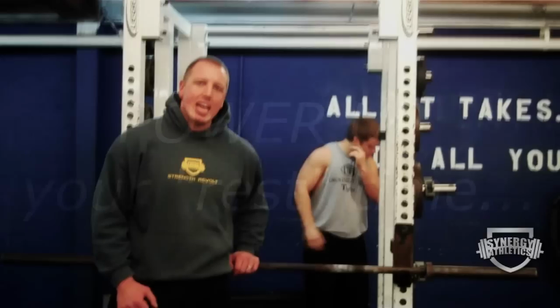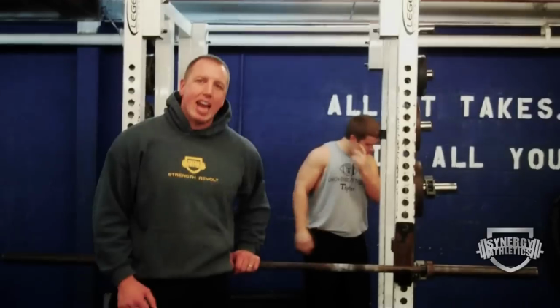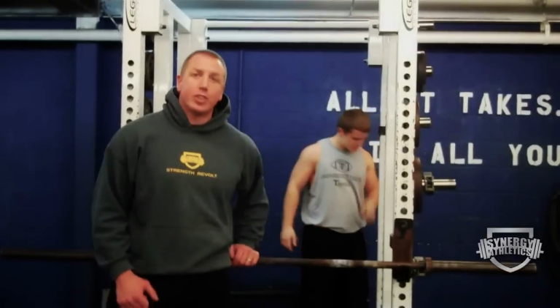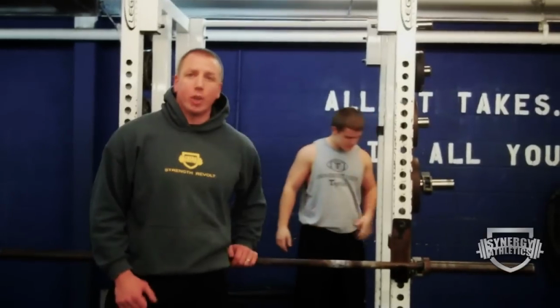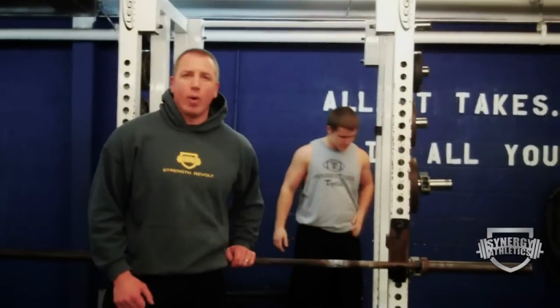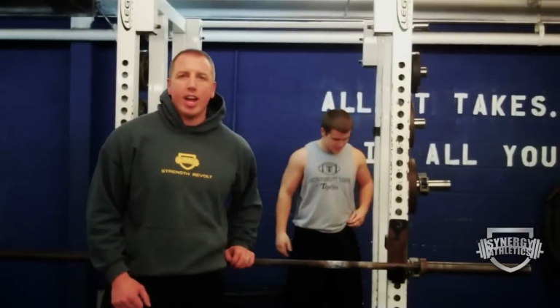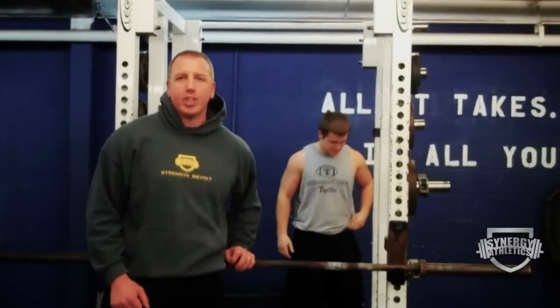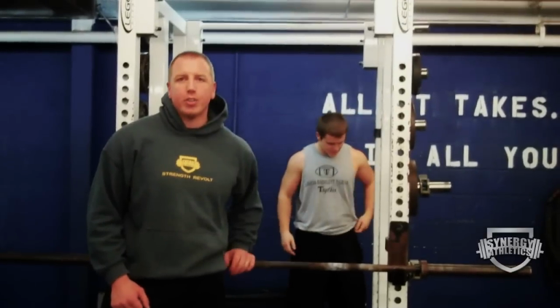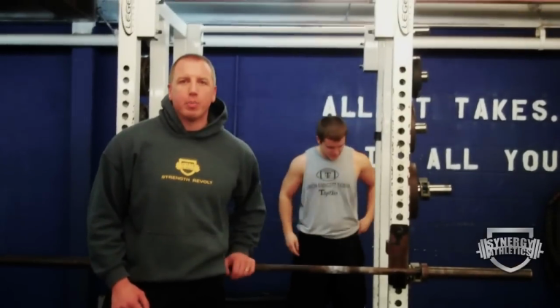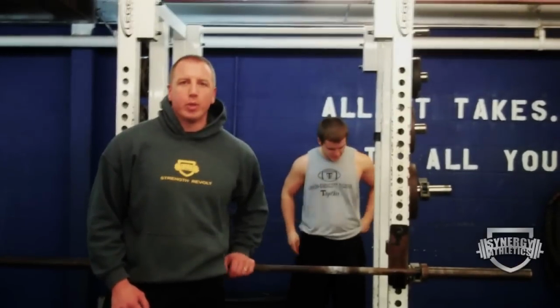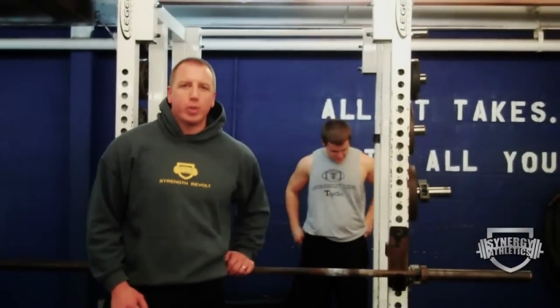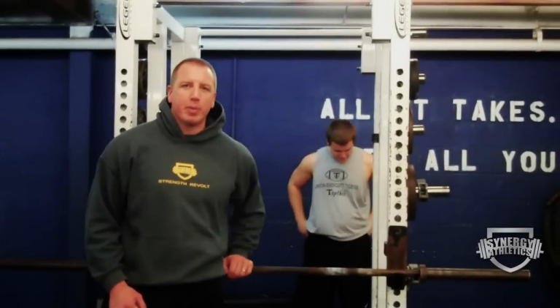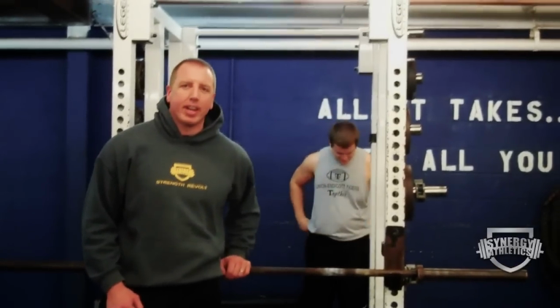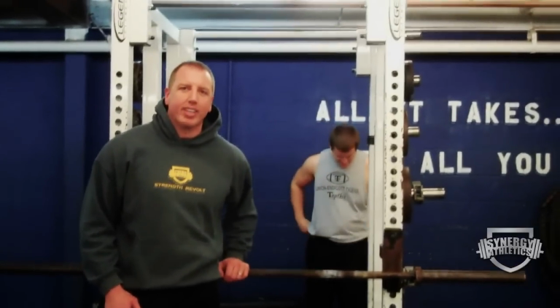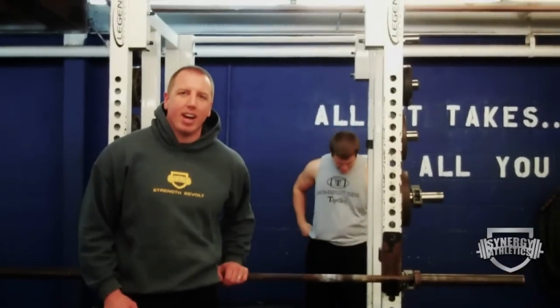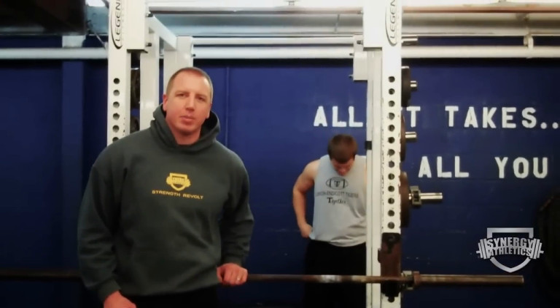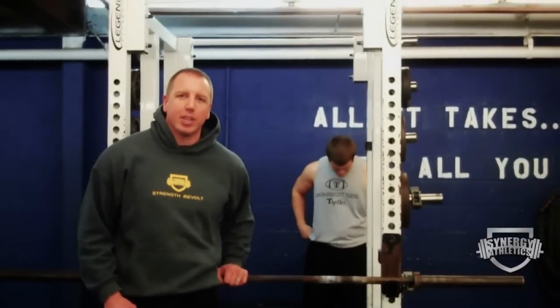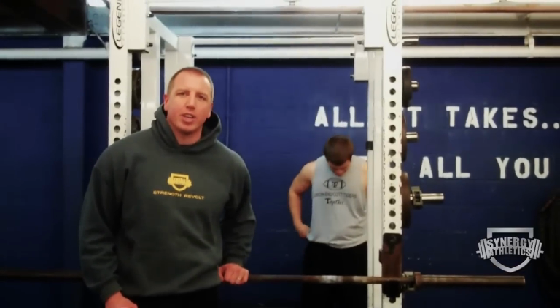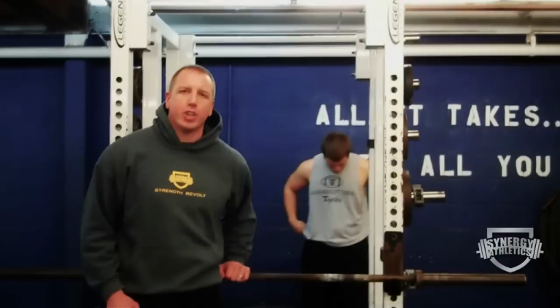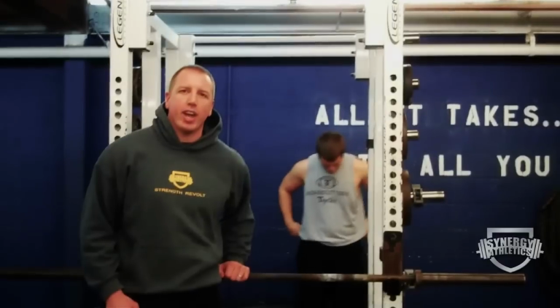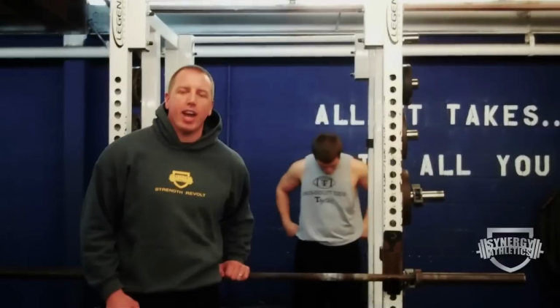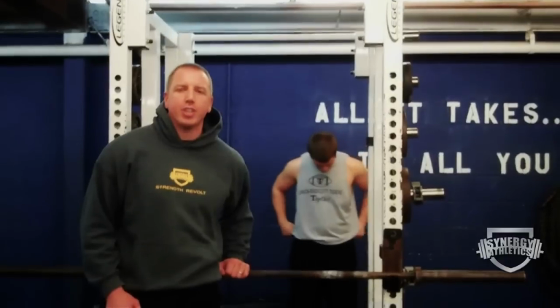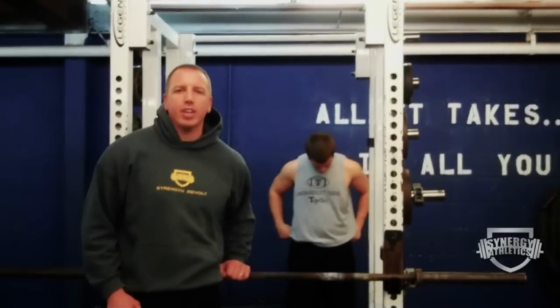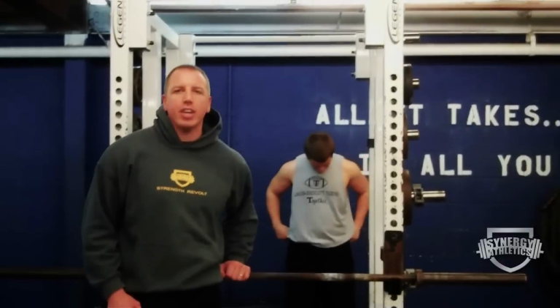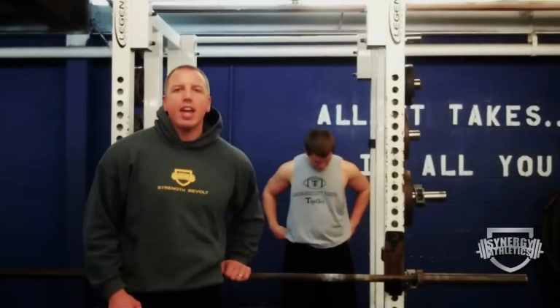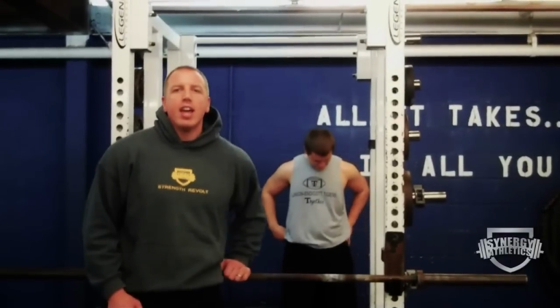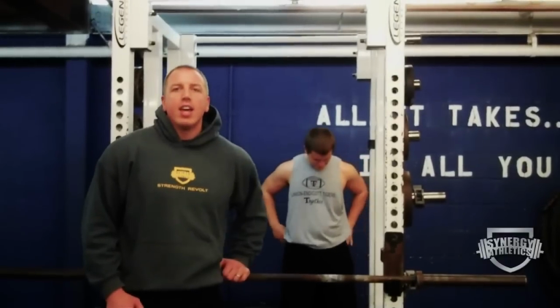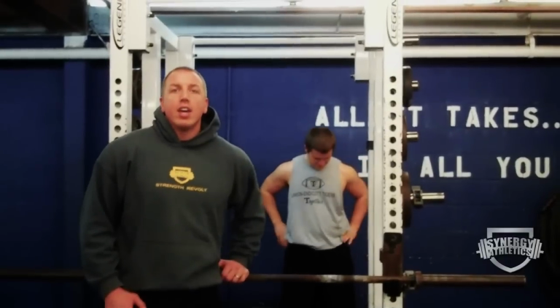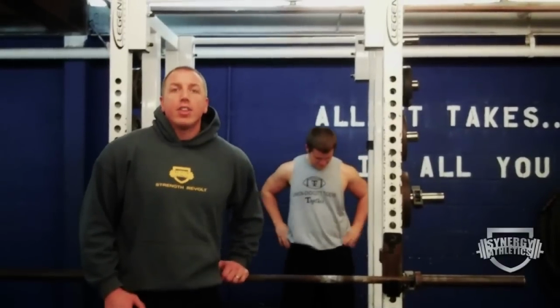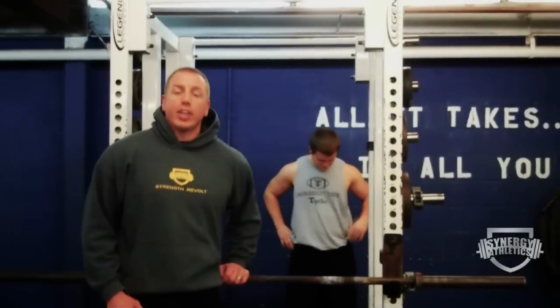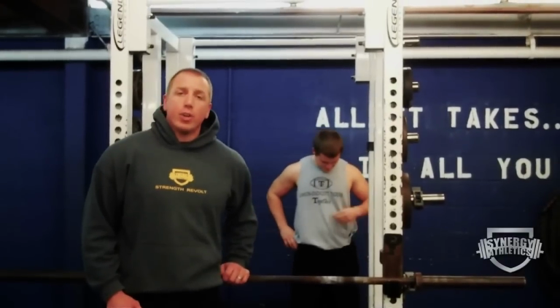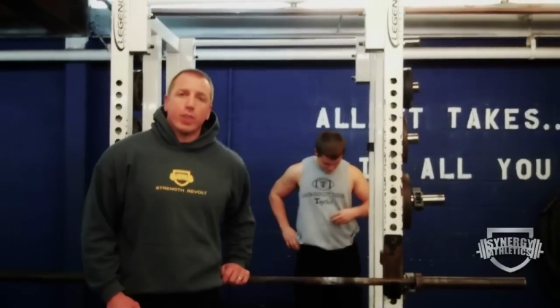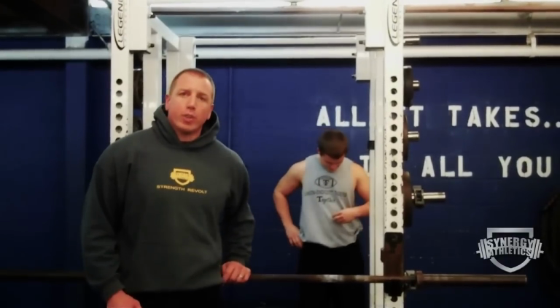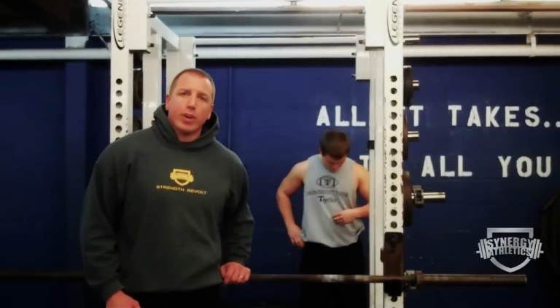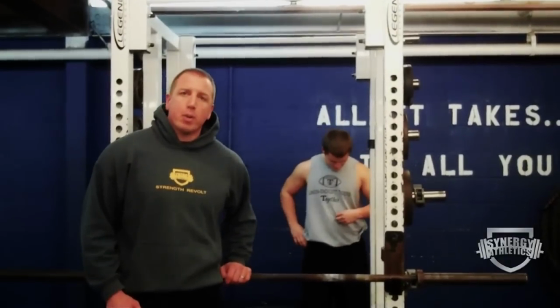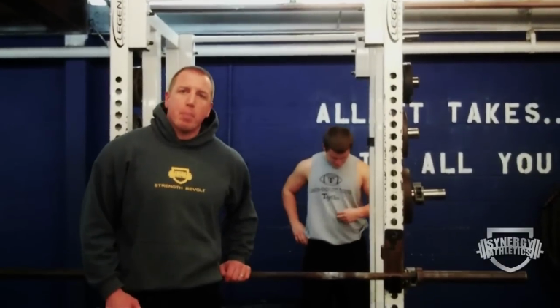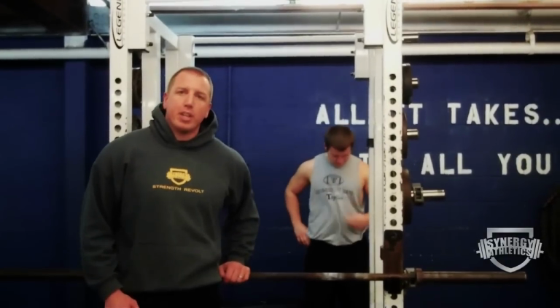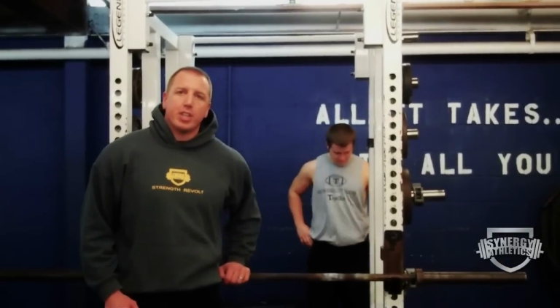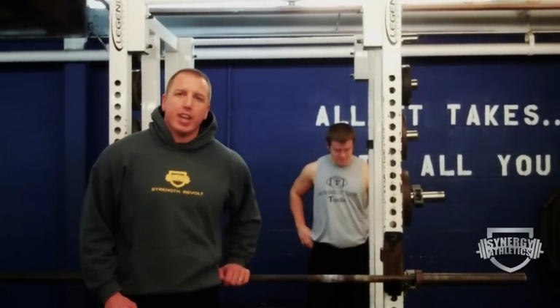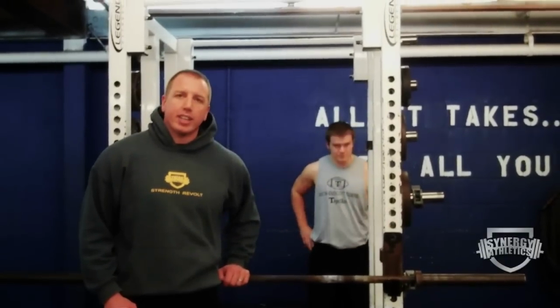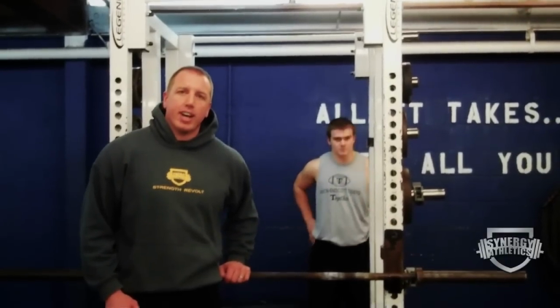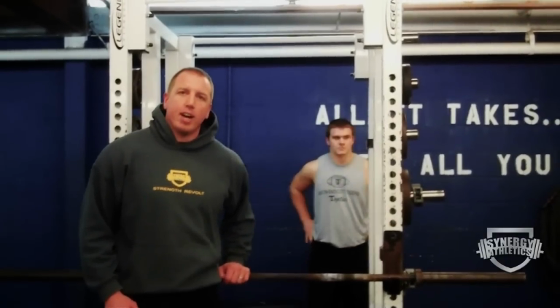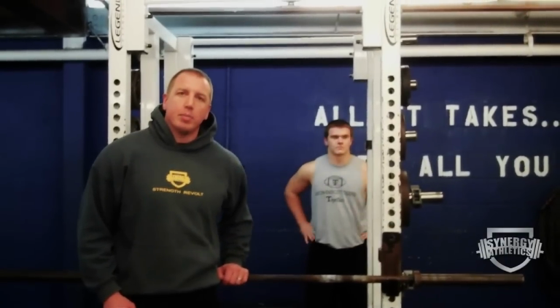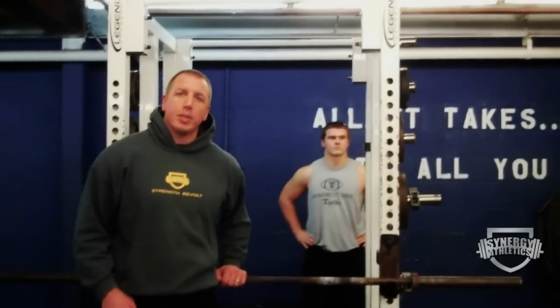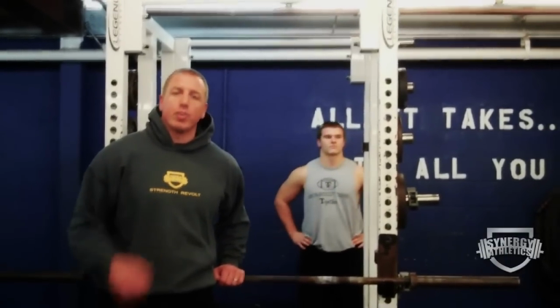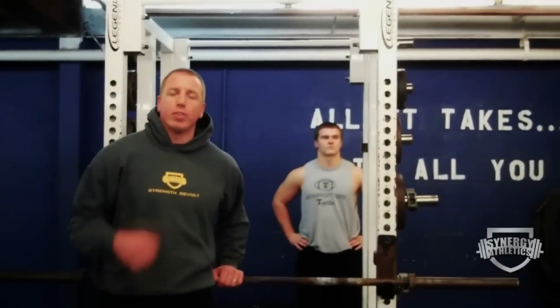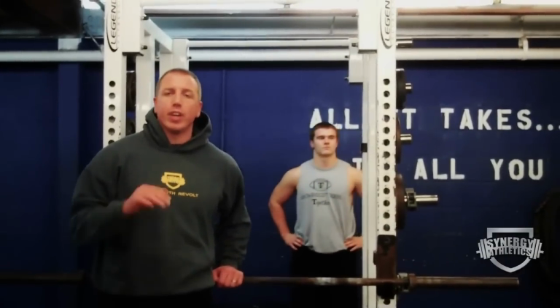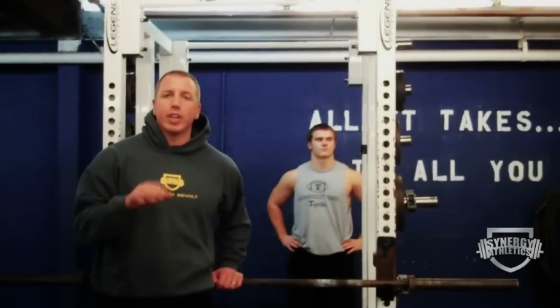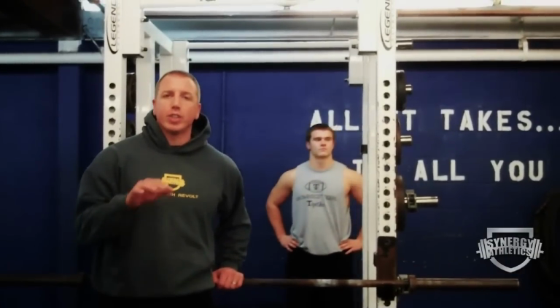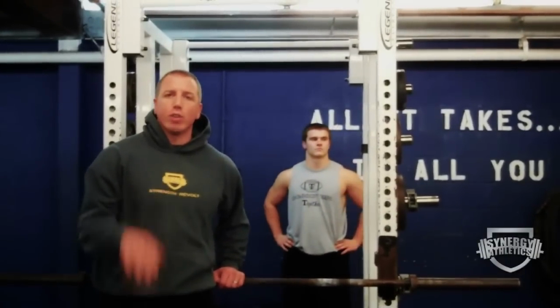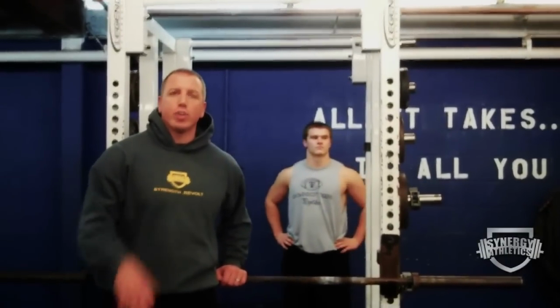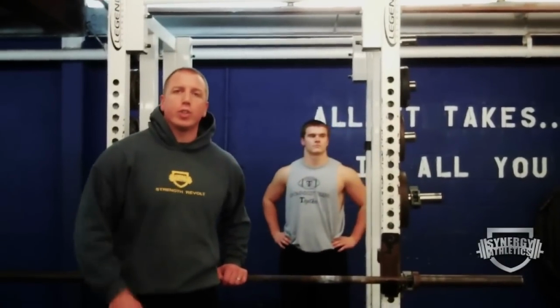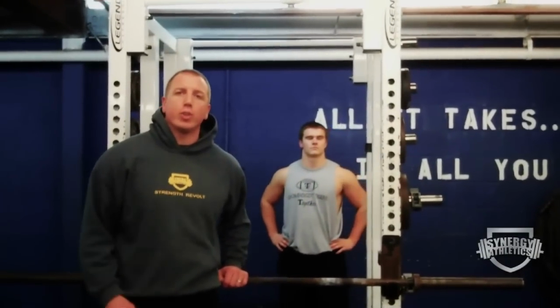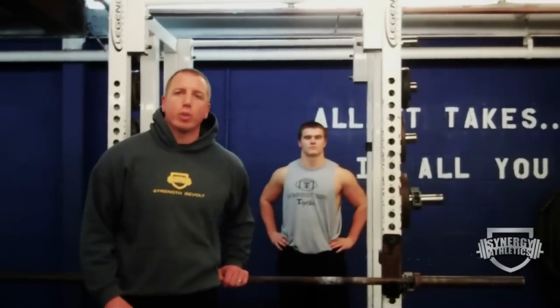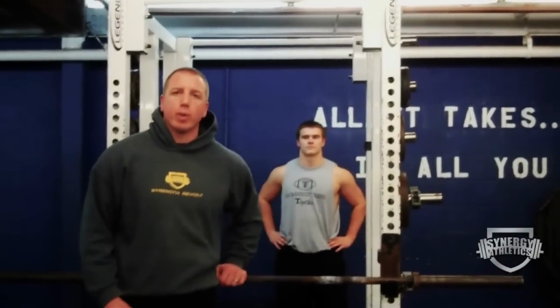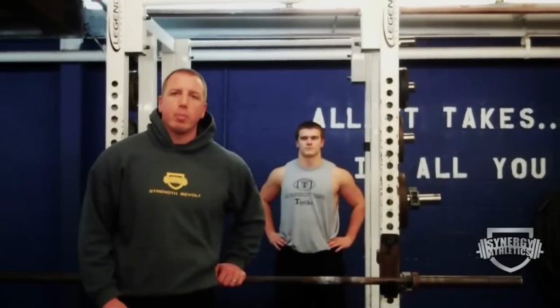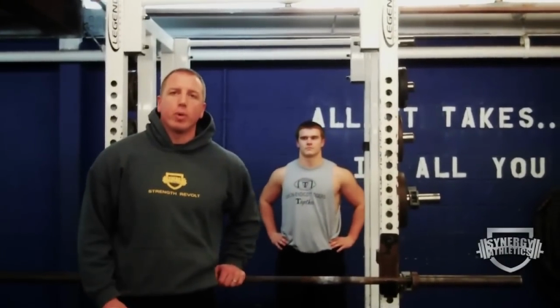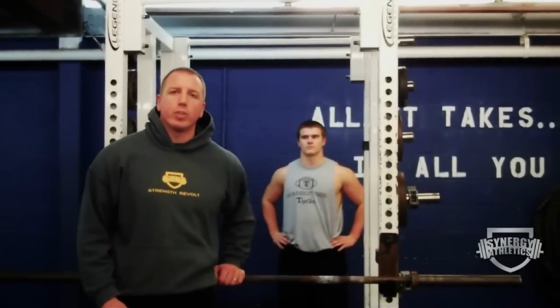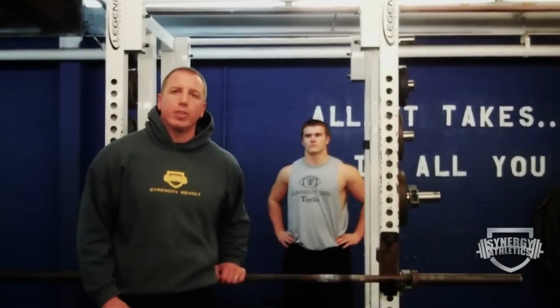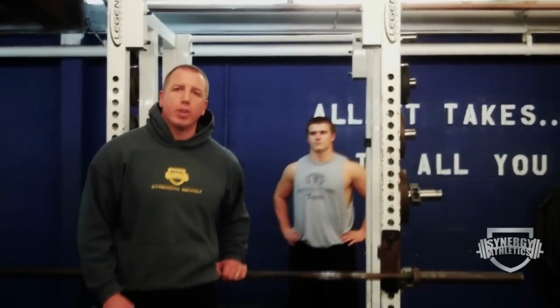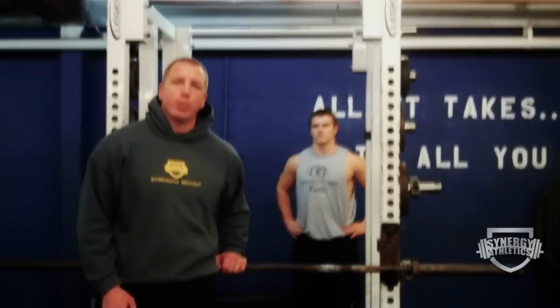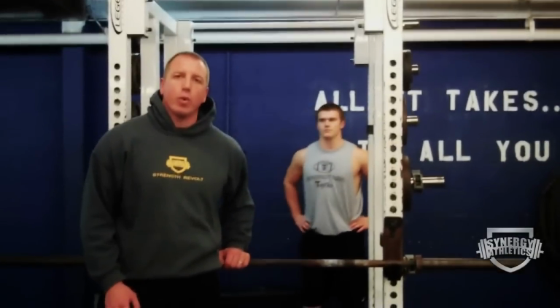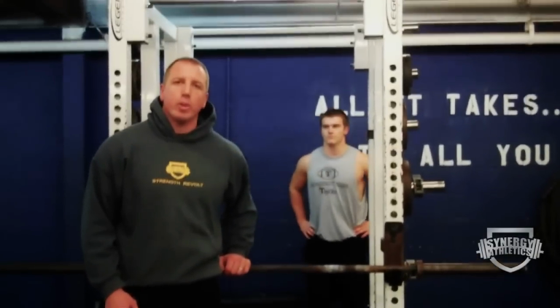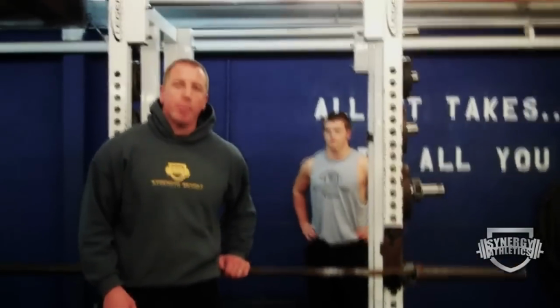Hey, it's Joe Hashie from youtube.com/jhashie. Thank you to the criticalbench.com team for inviting us over to shoot a quick bonus video for you.